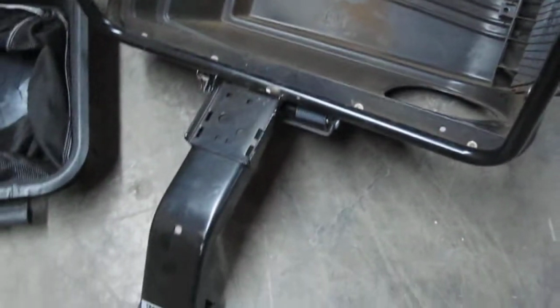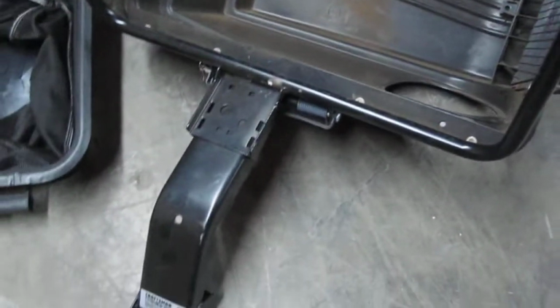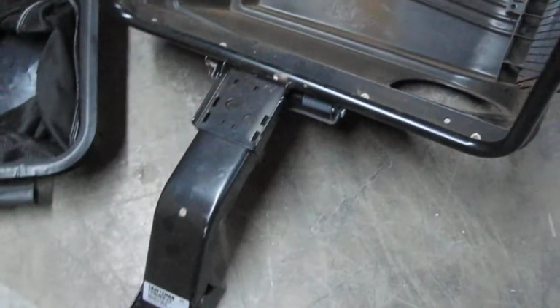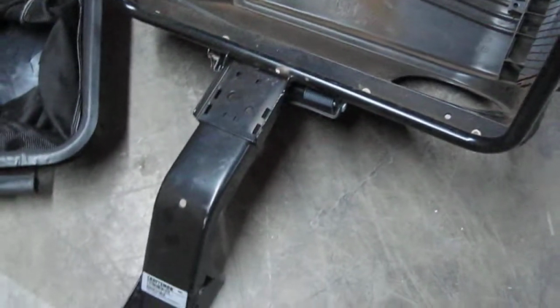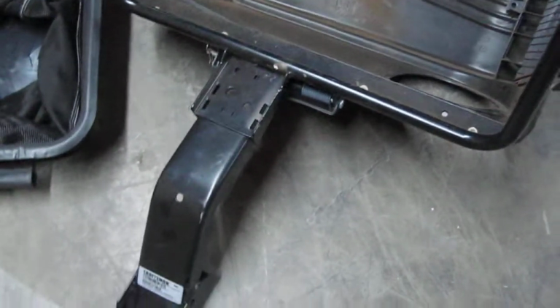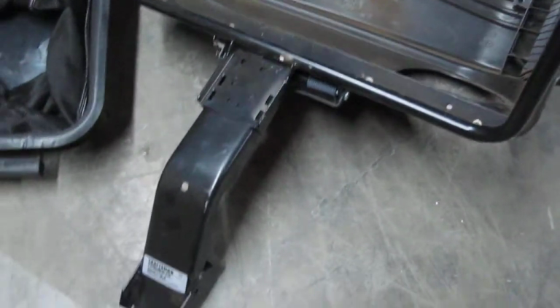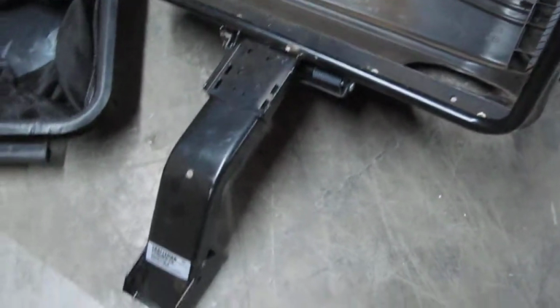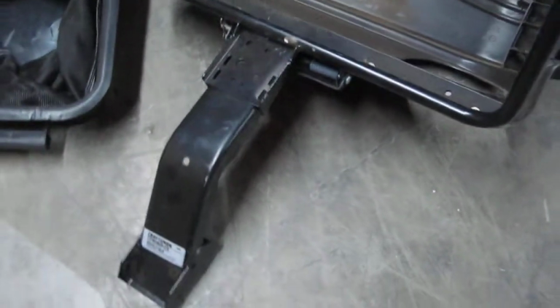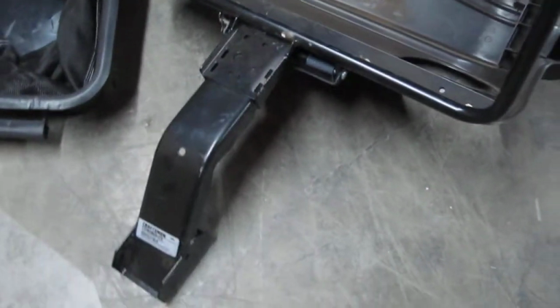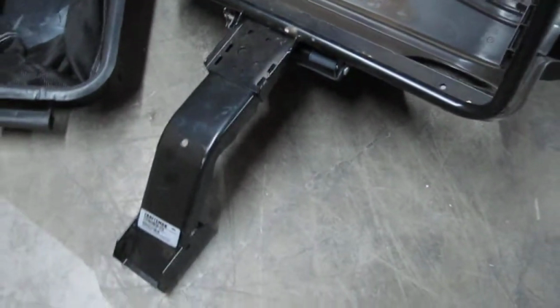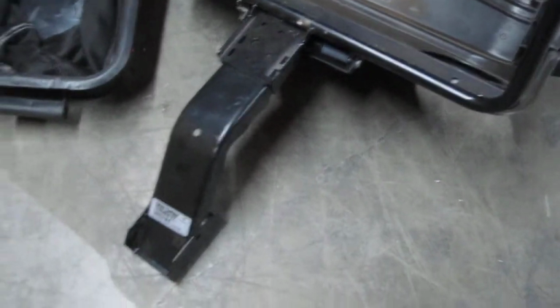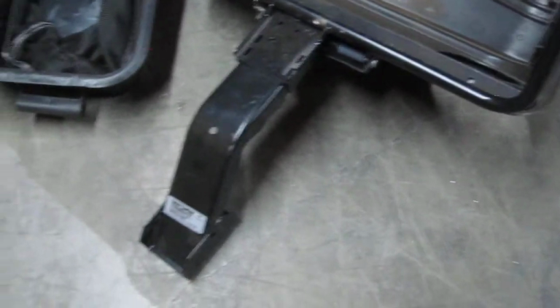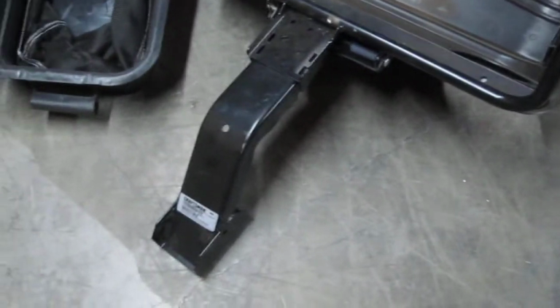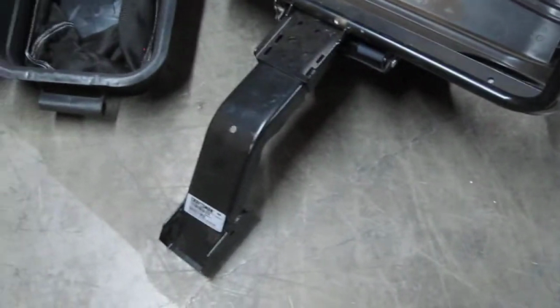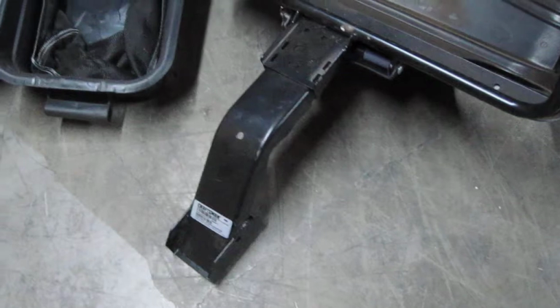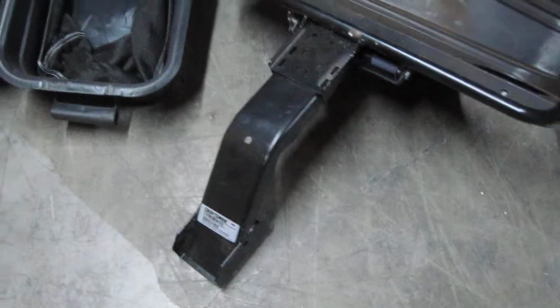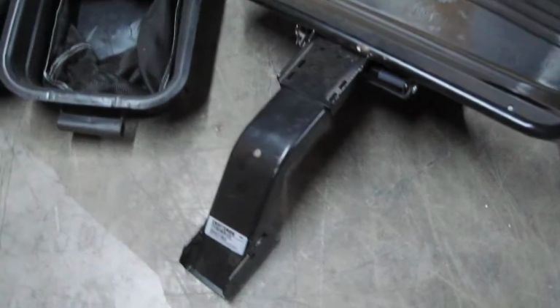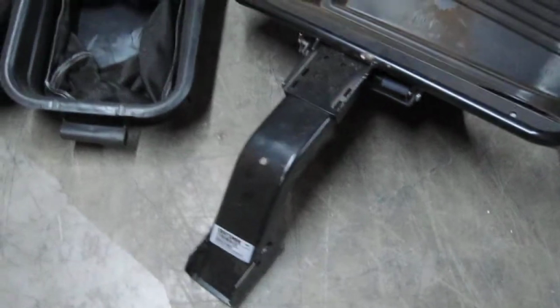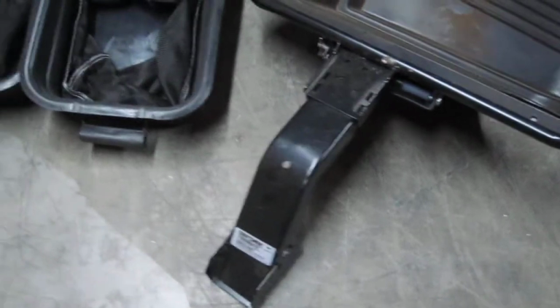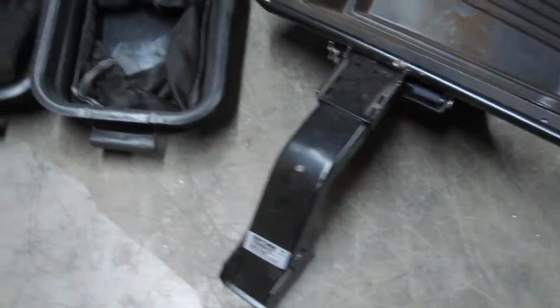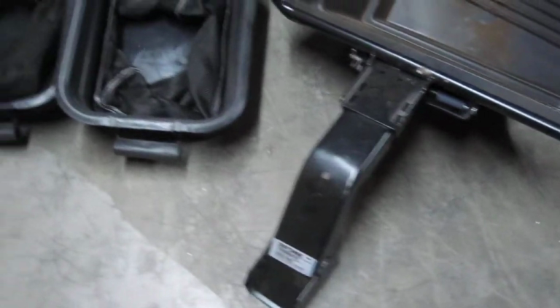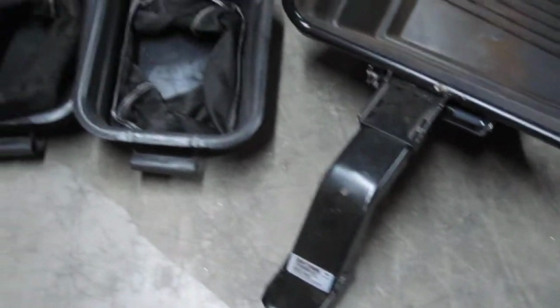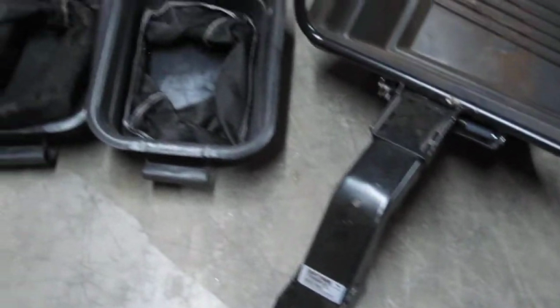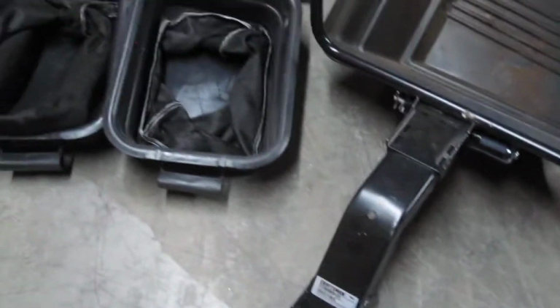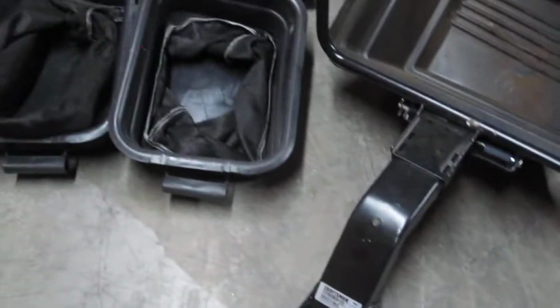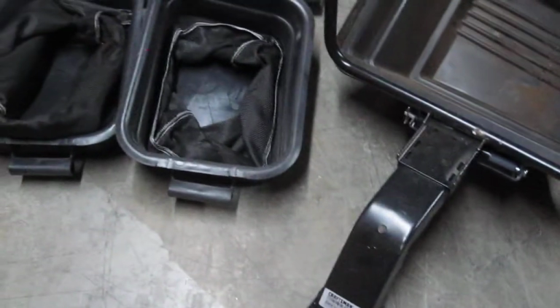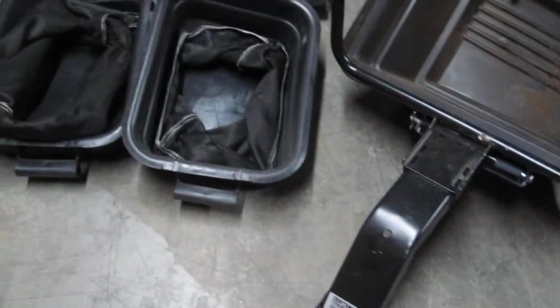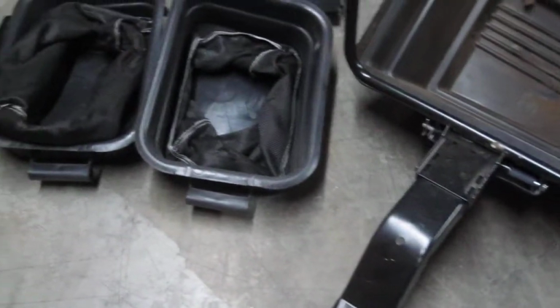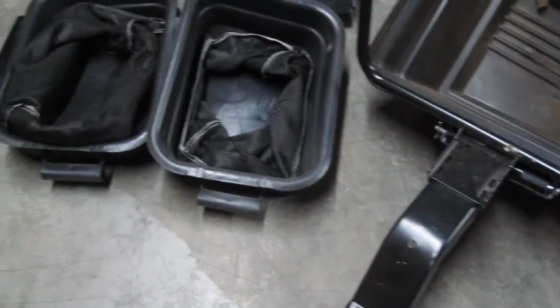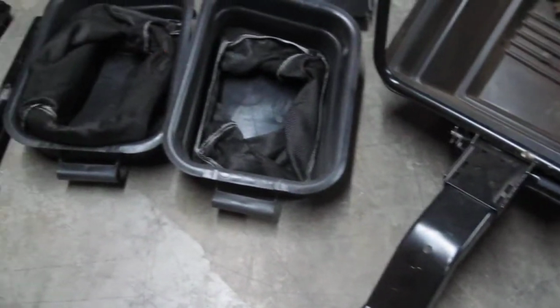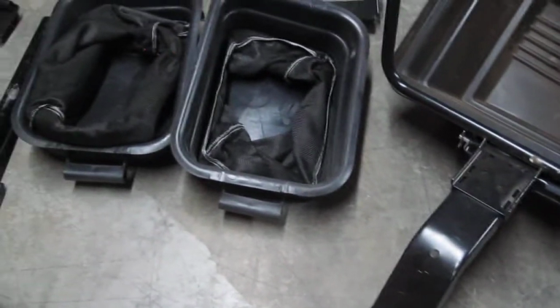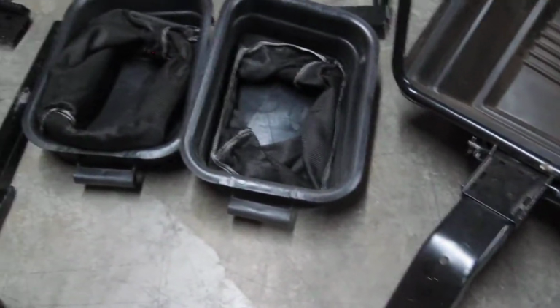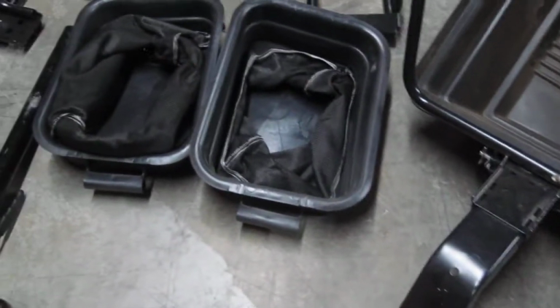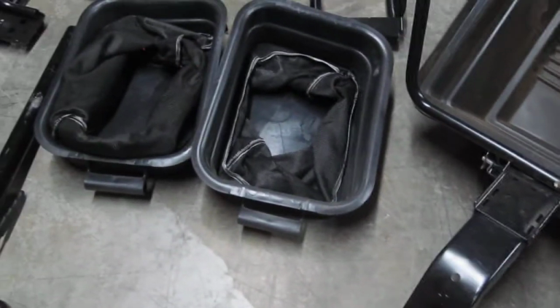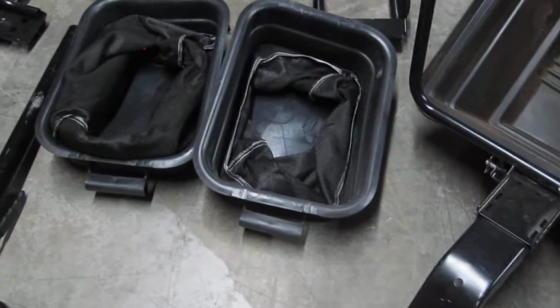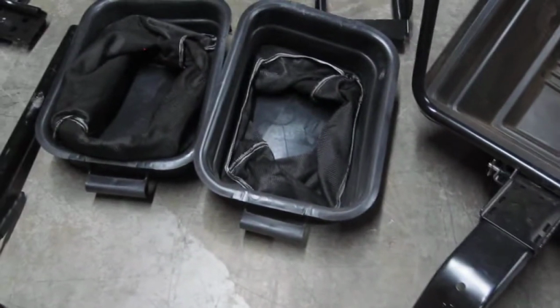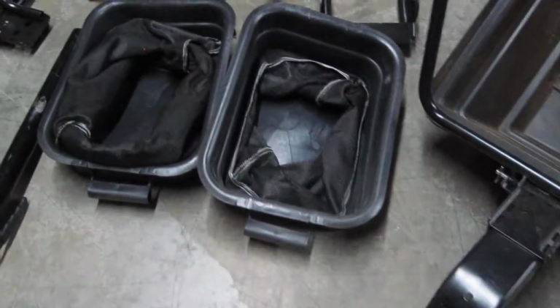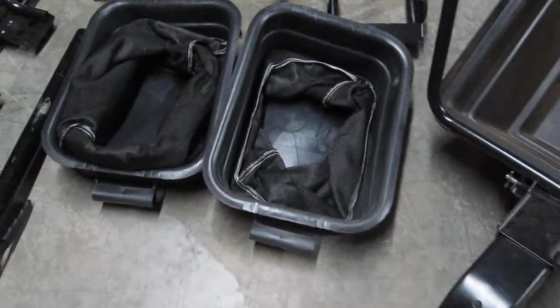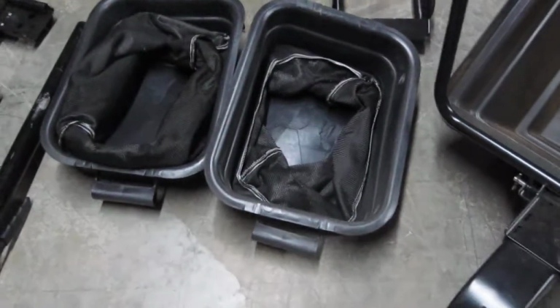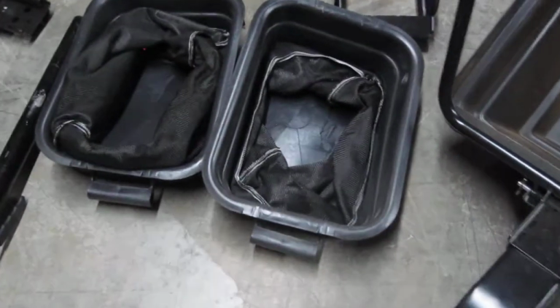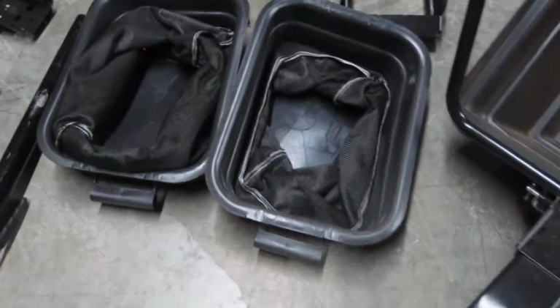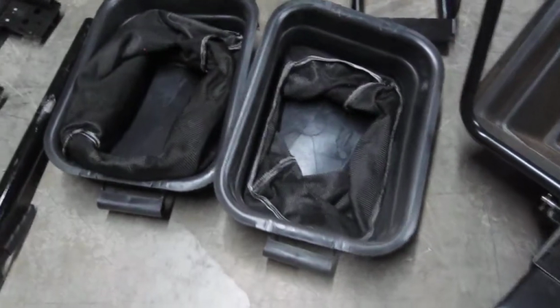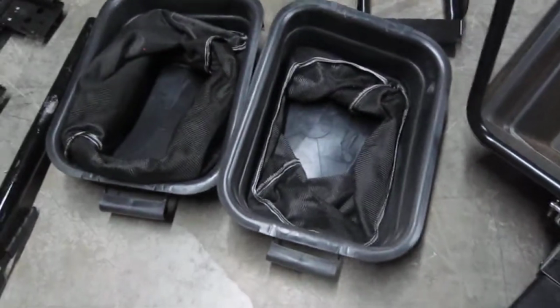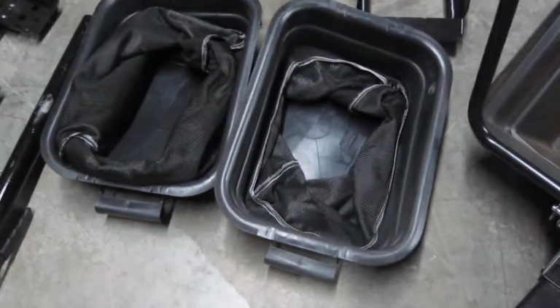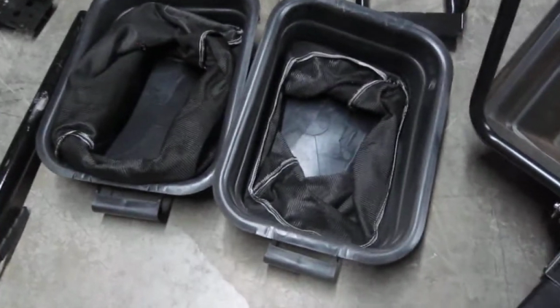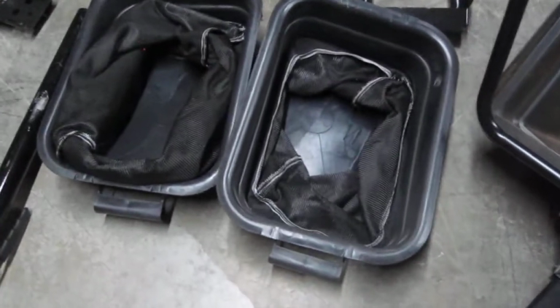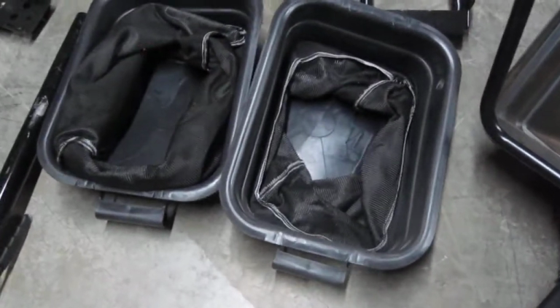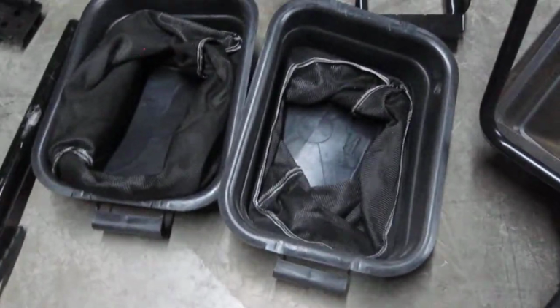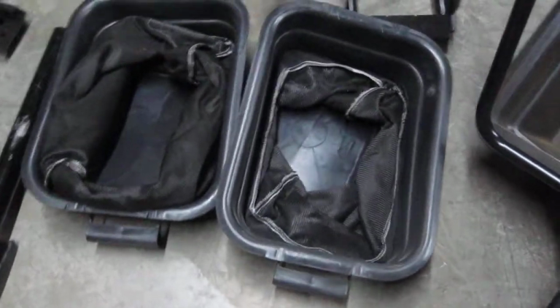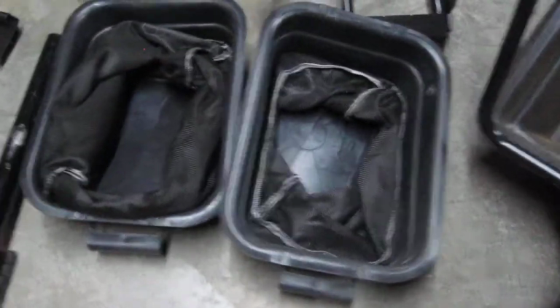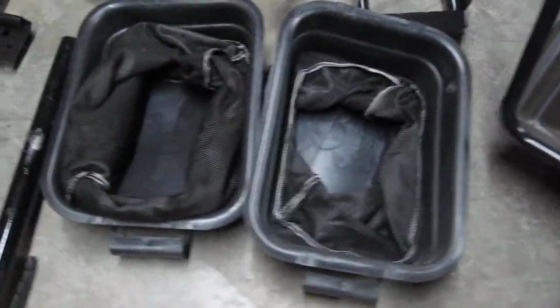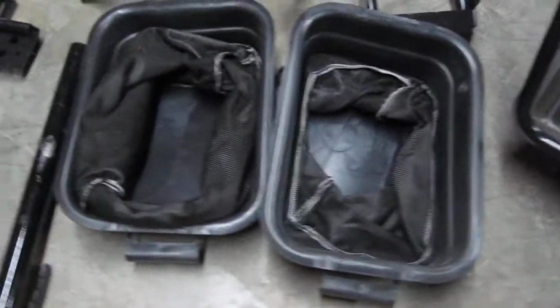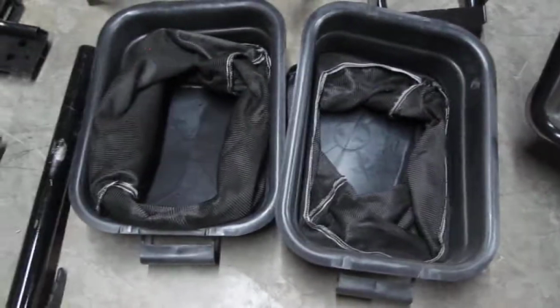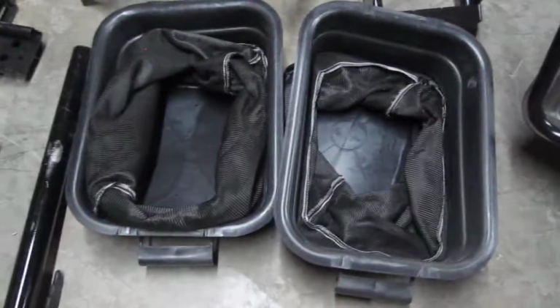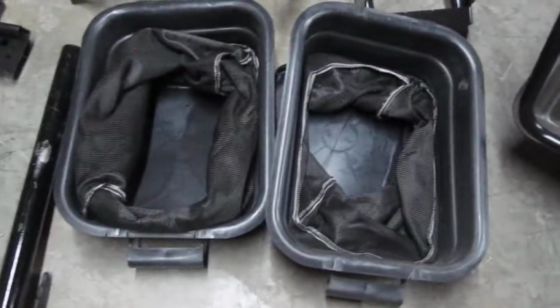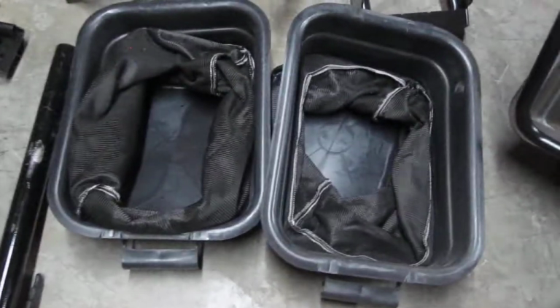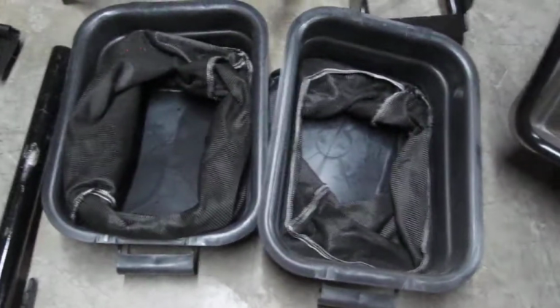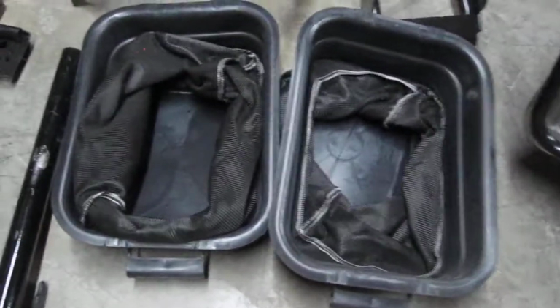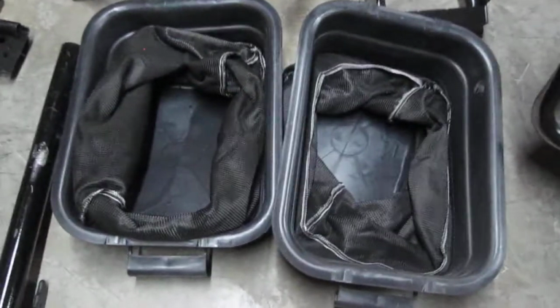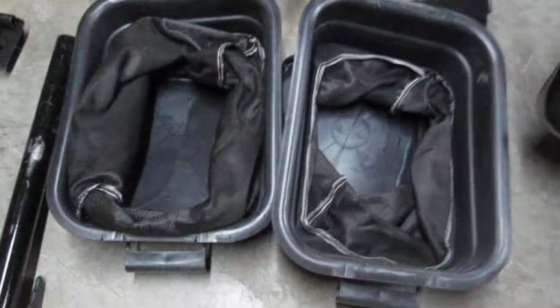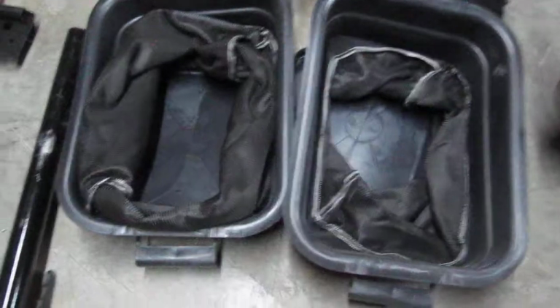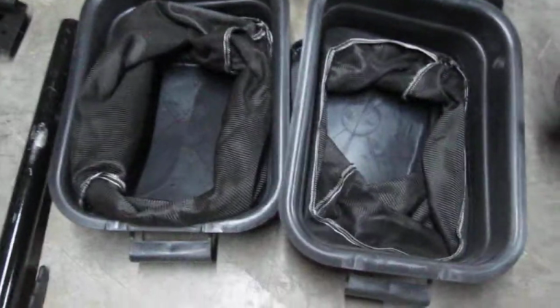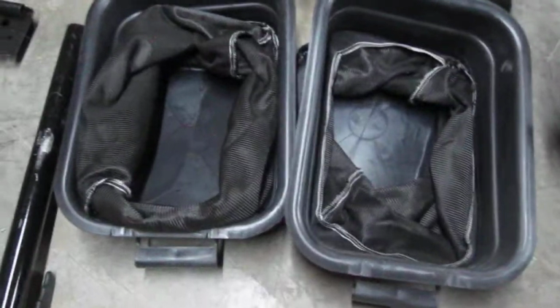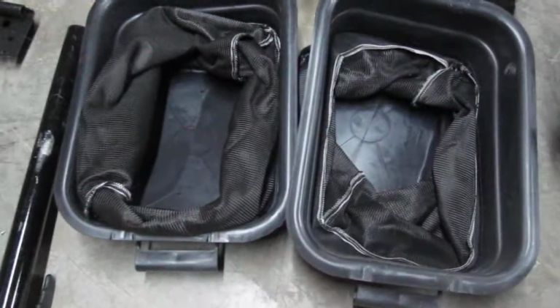I don't know about lawn, so I just videotape all the parts. These are the two baggers.